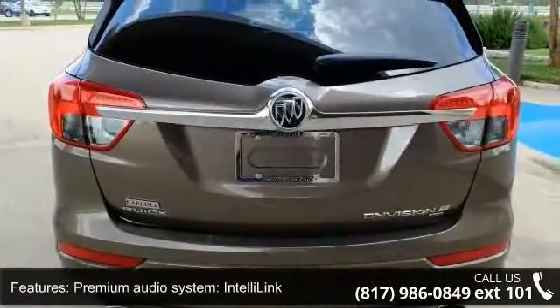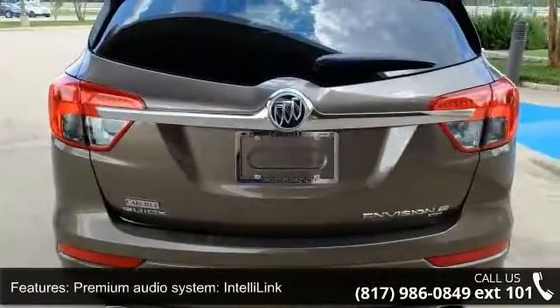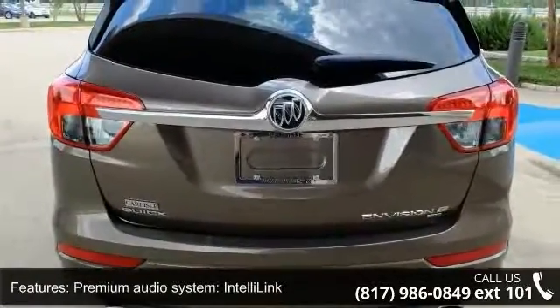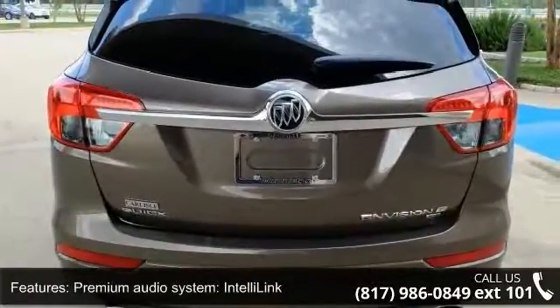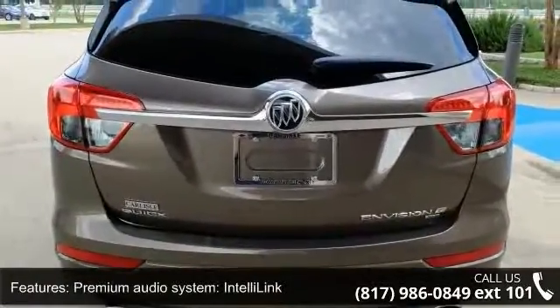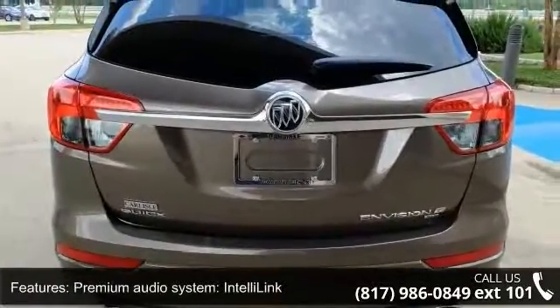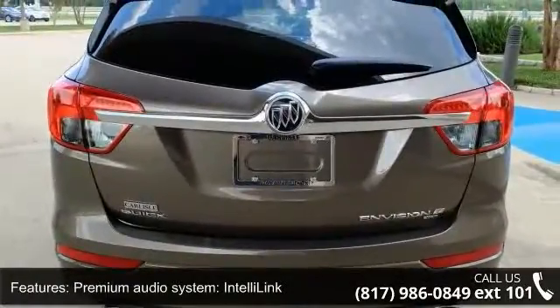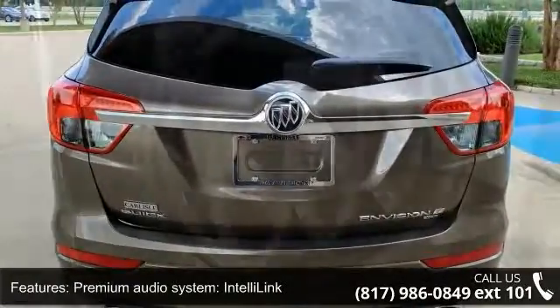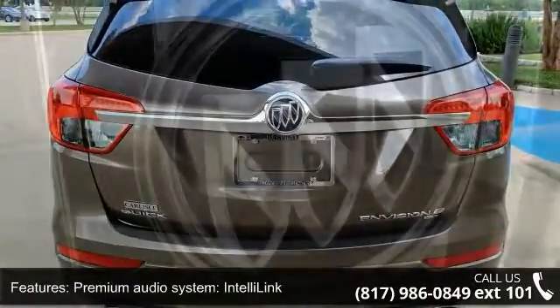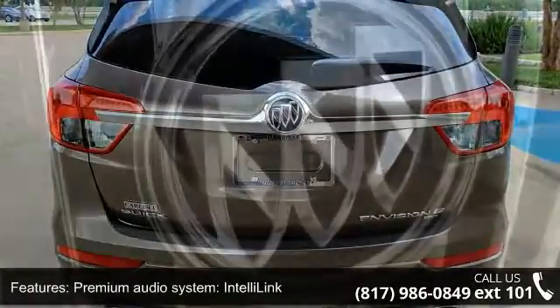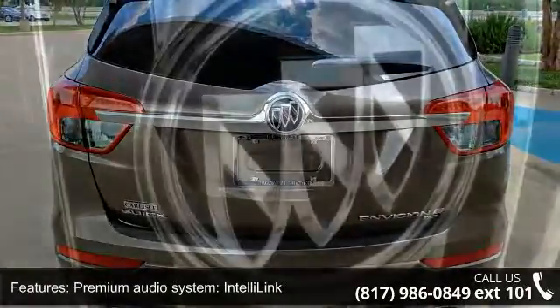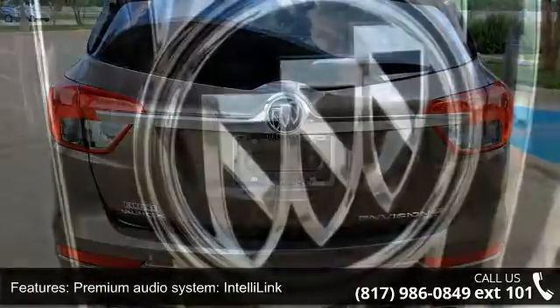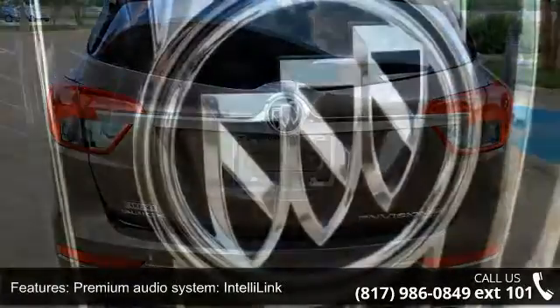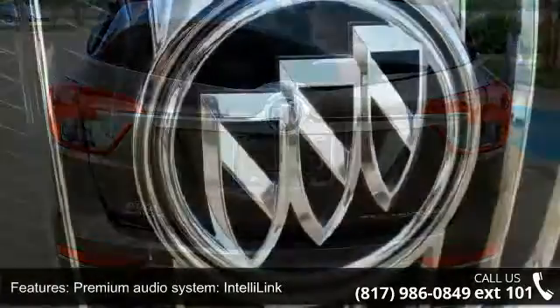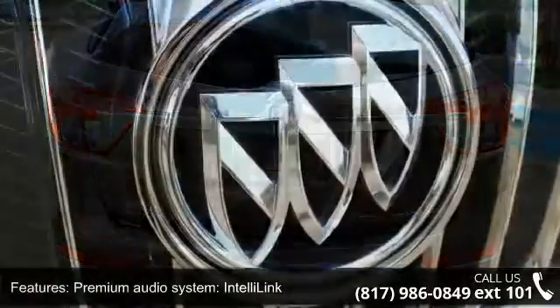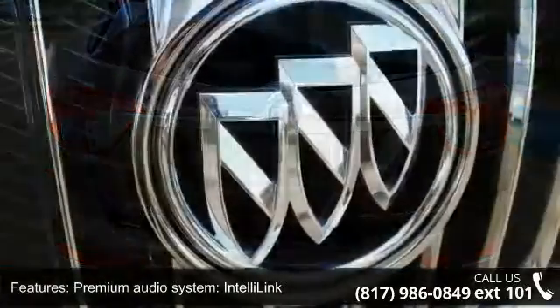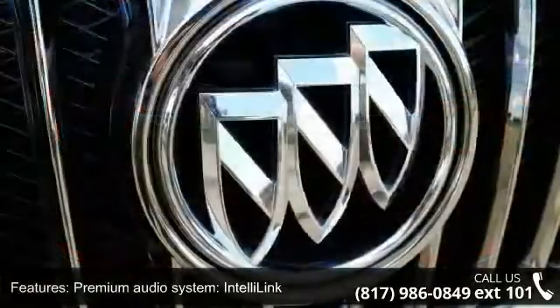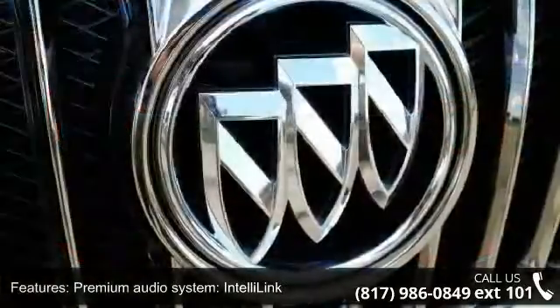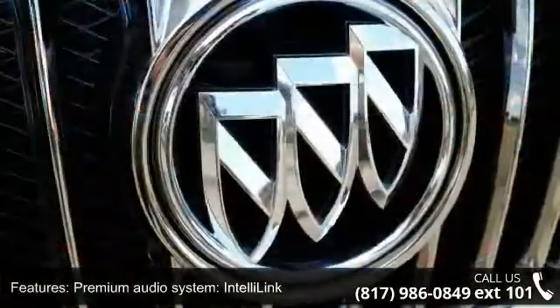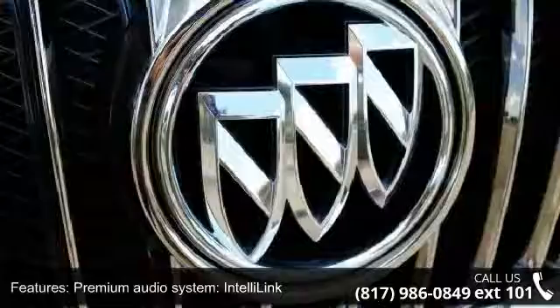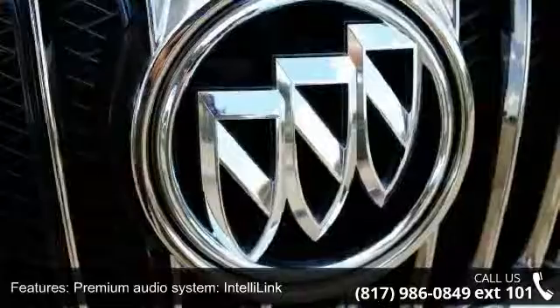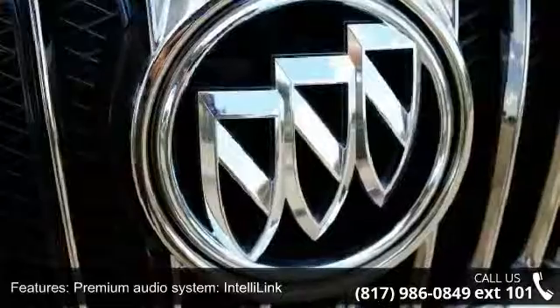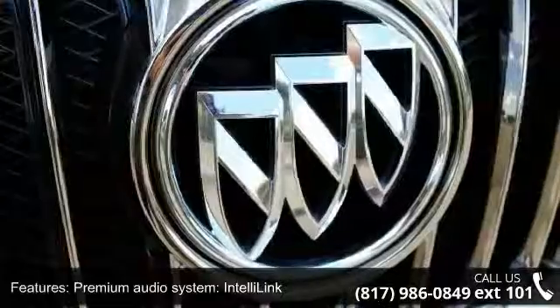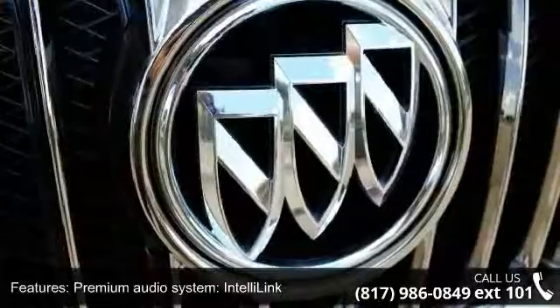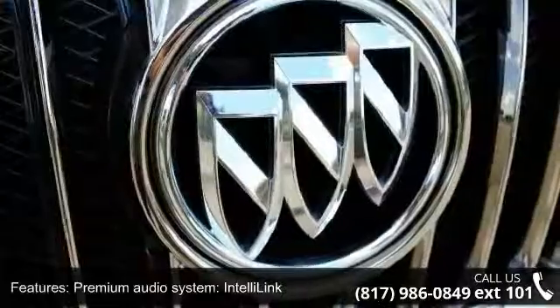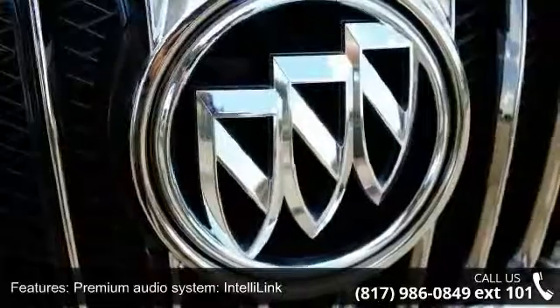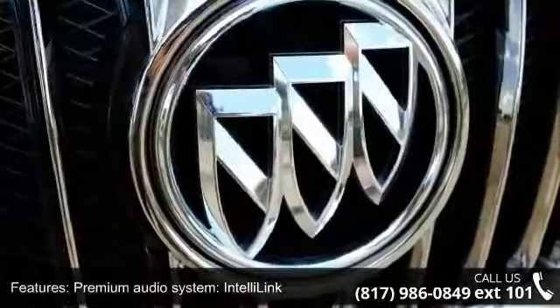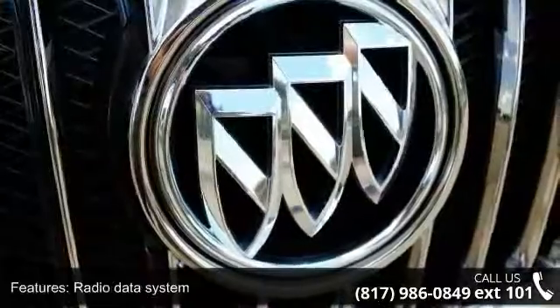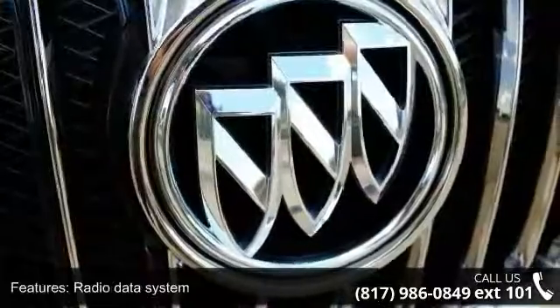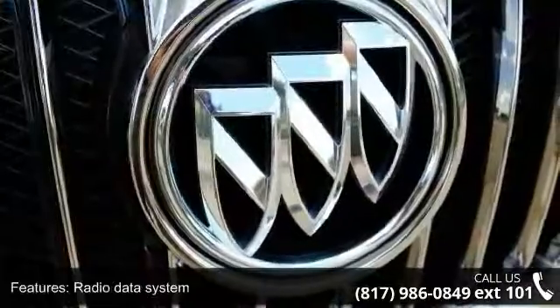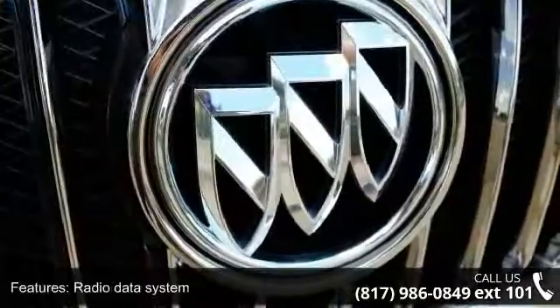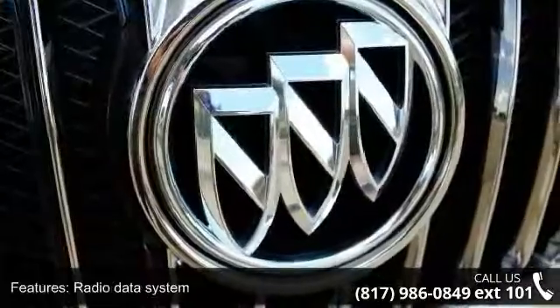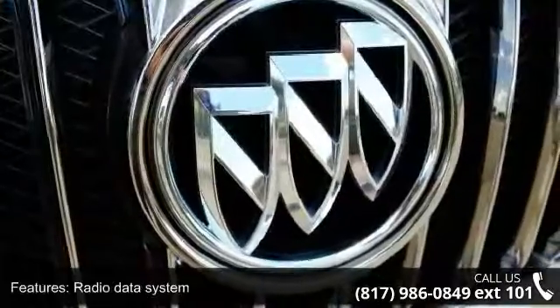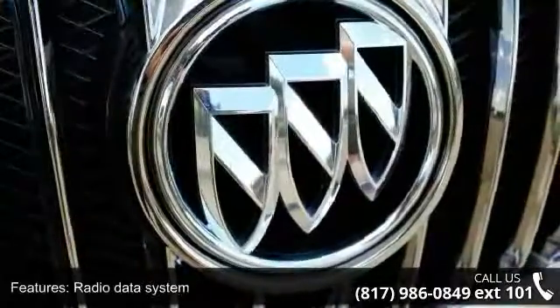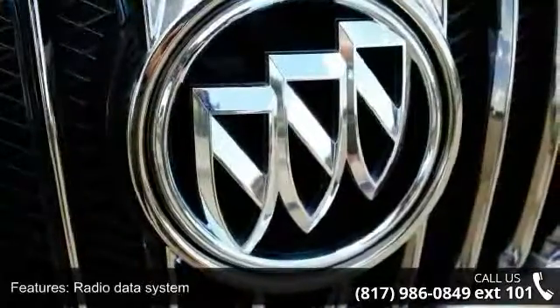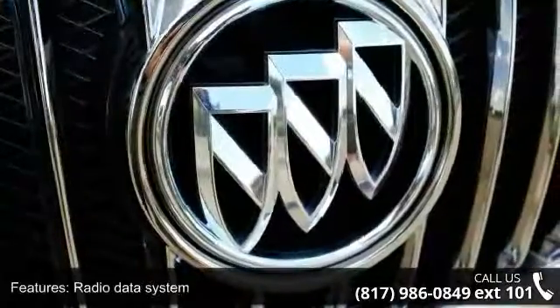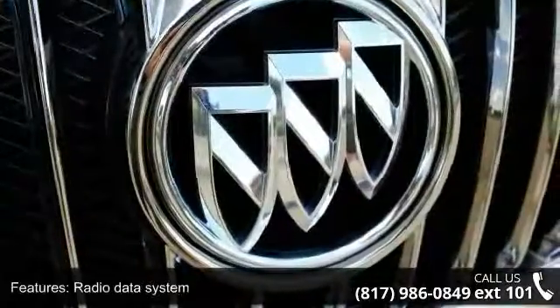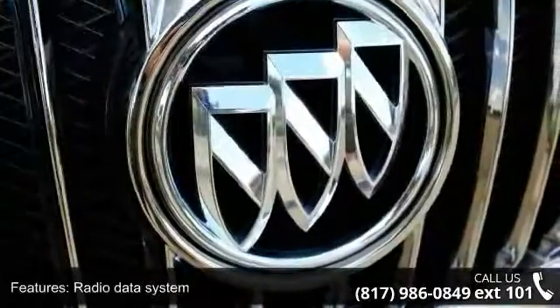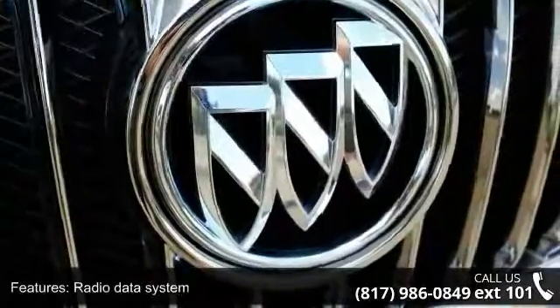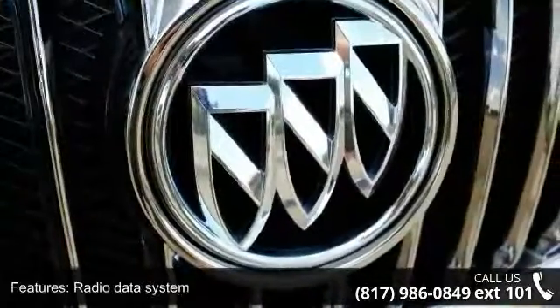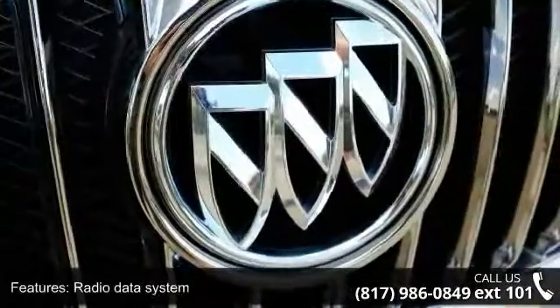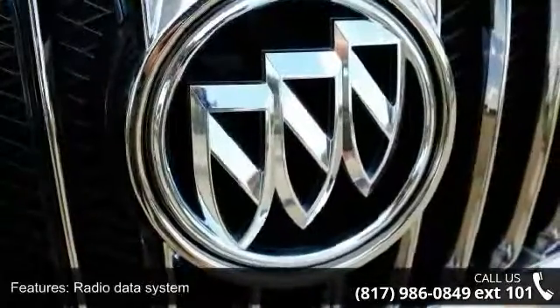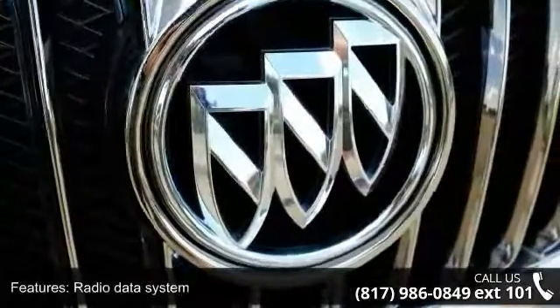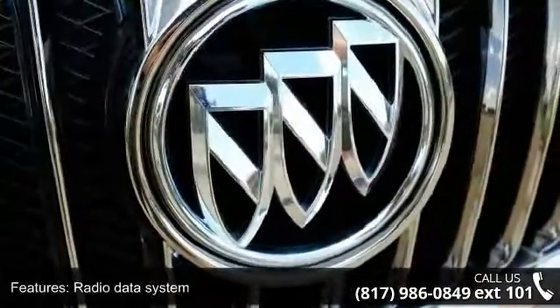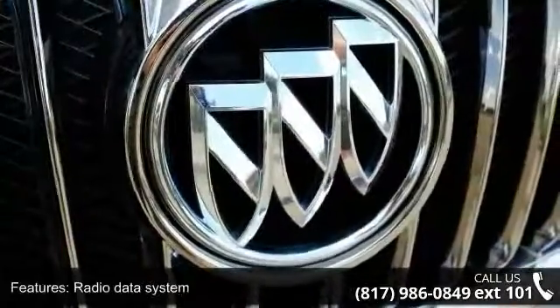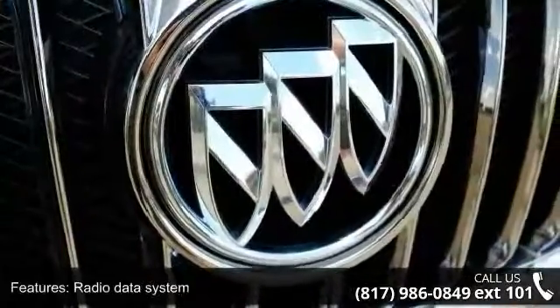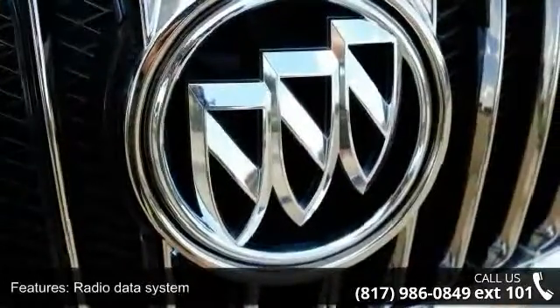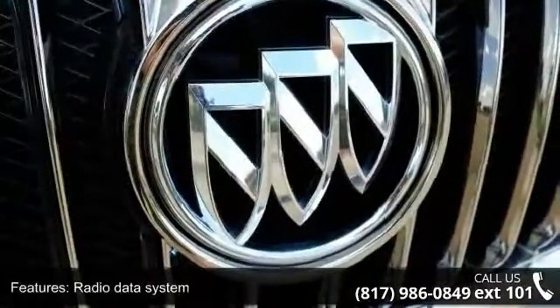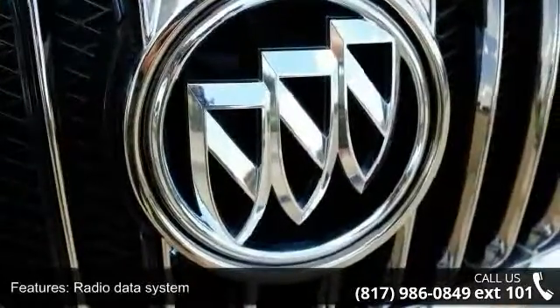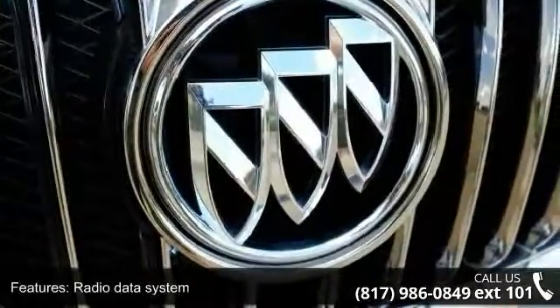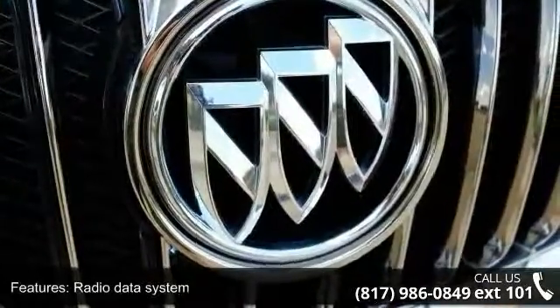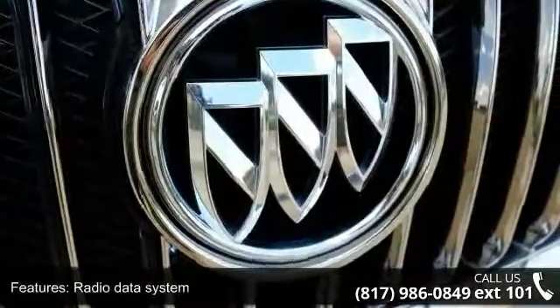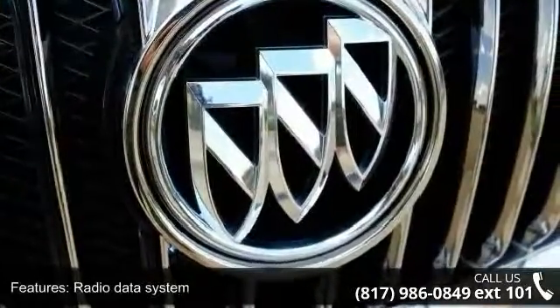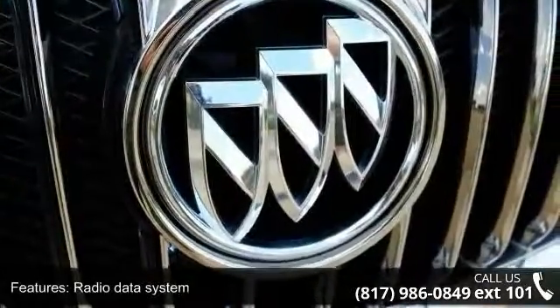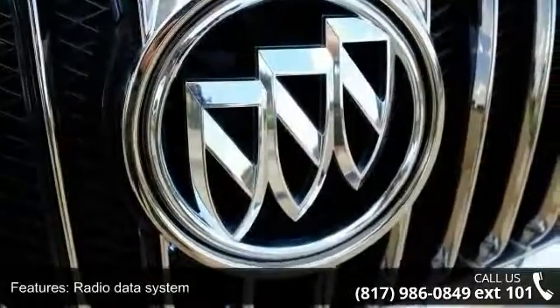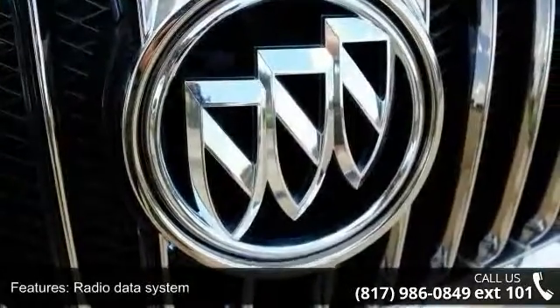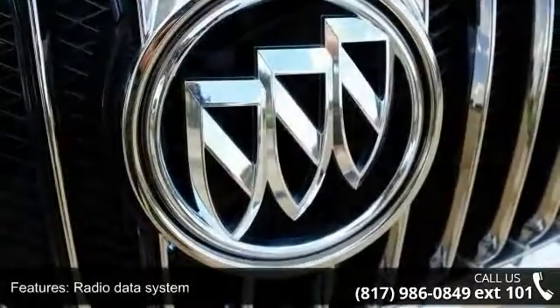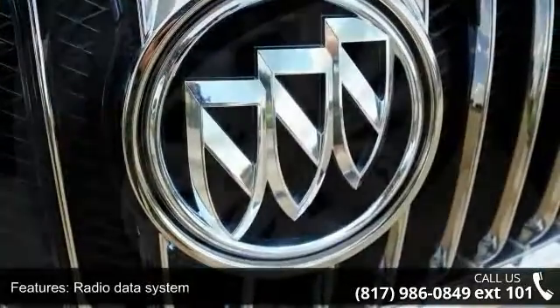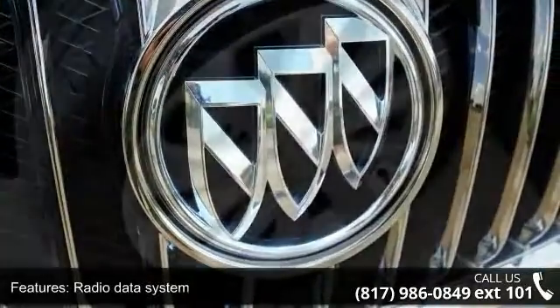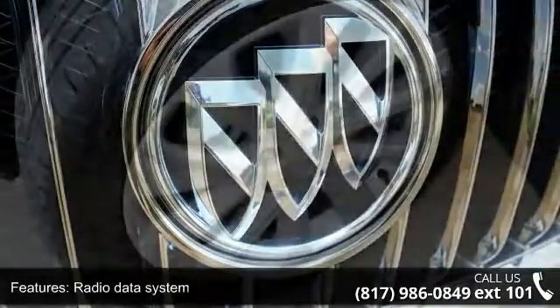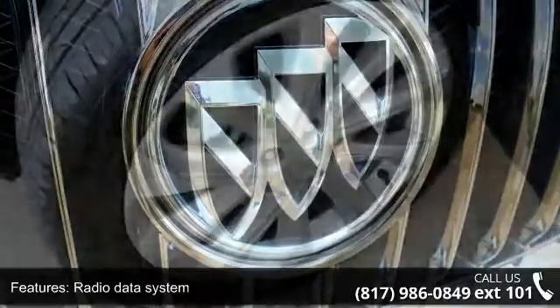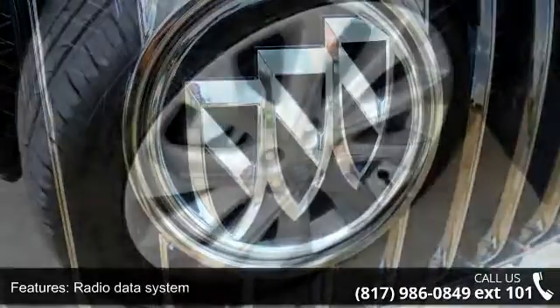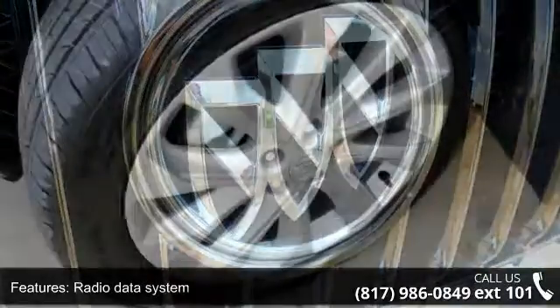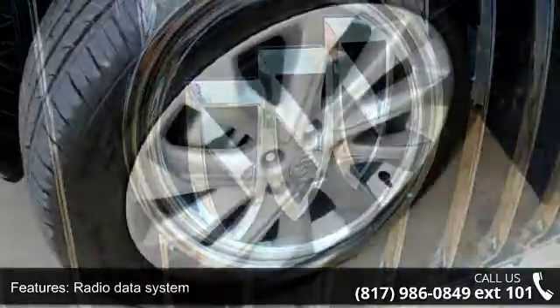Additional features include air conditioning, automatic temperature control, rear air conditioning, rear window defroster, and memory seat.